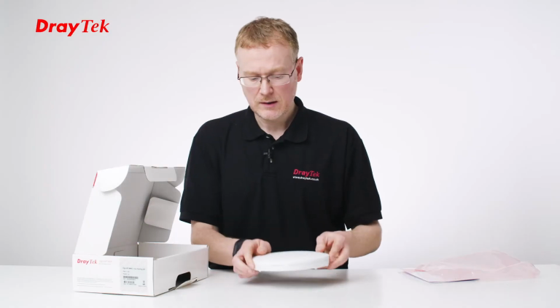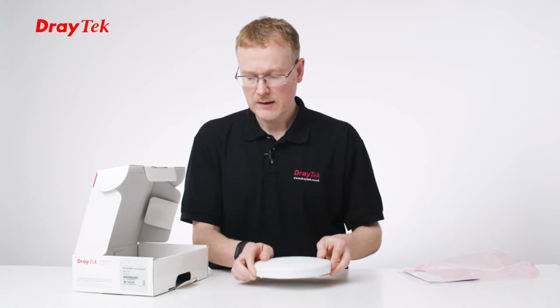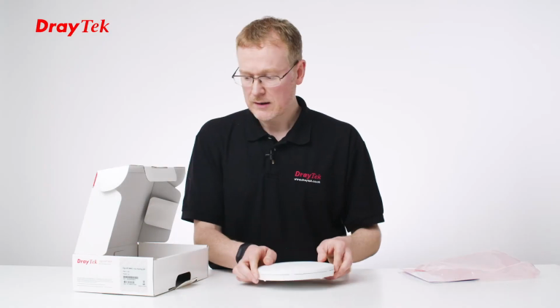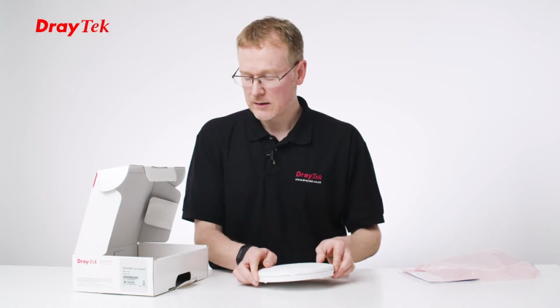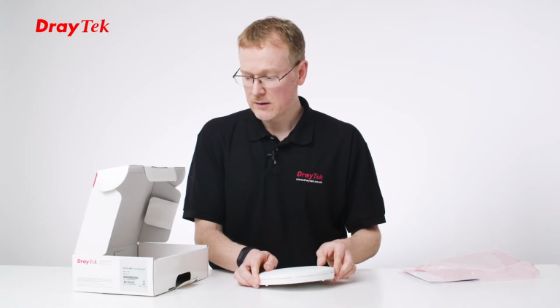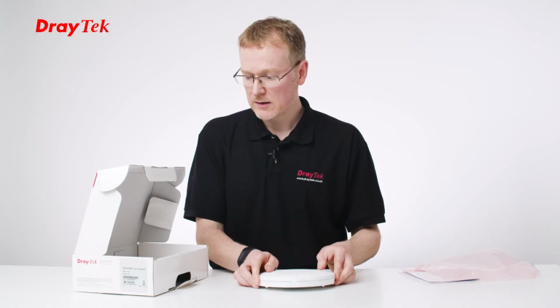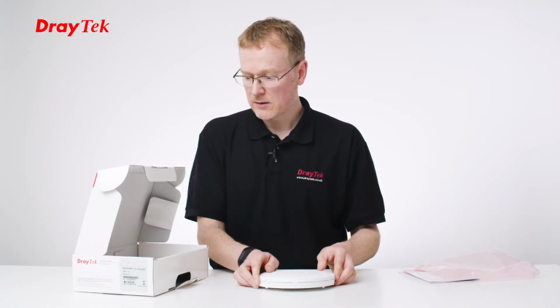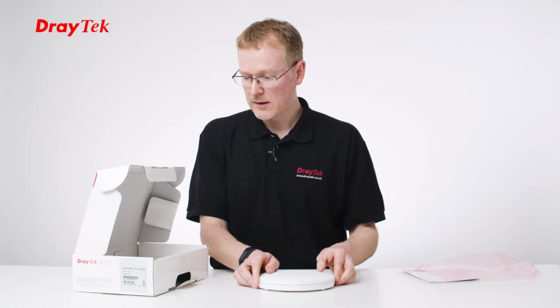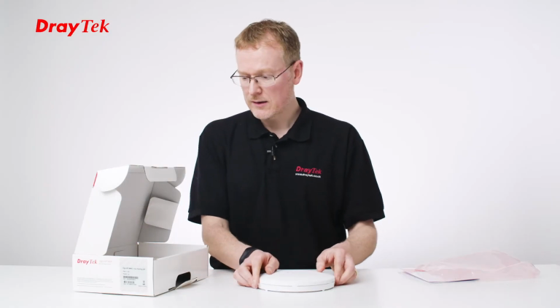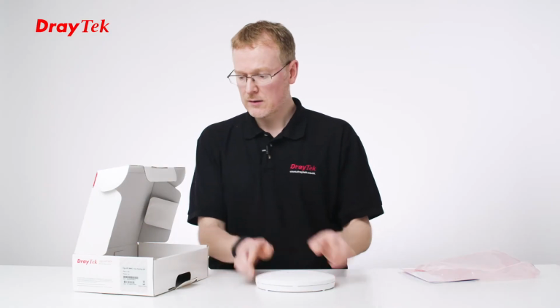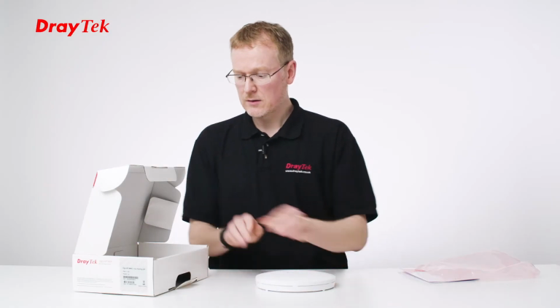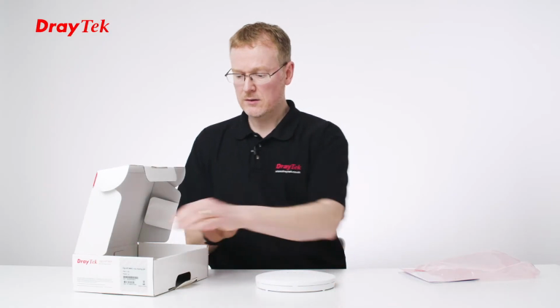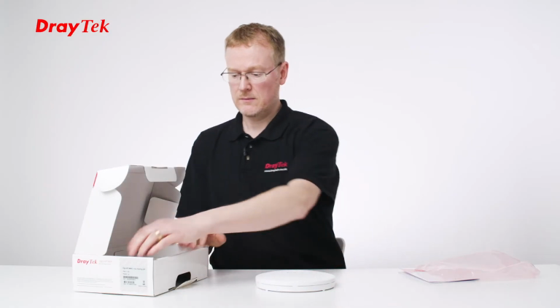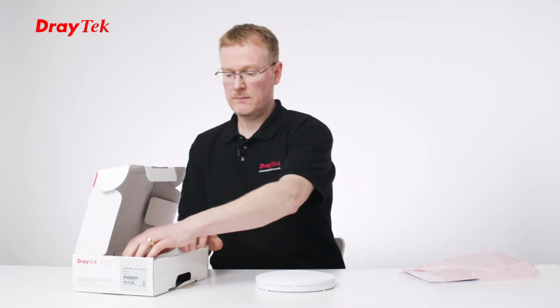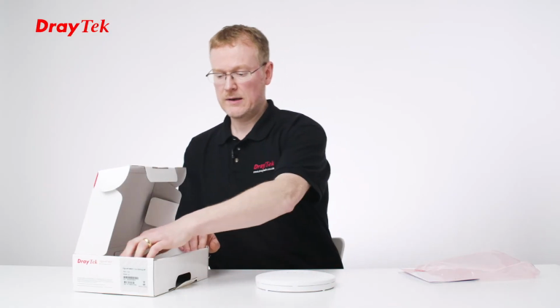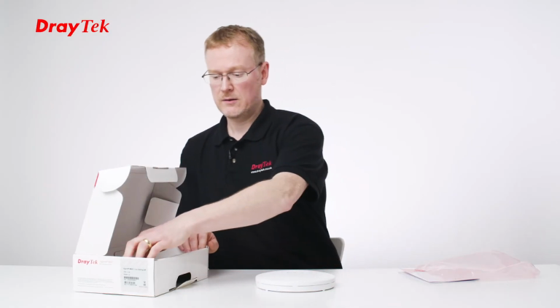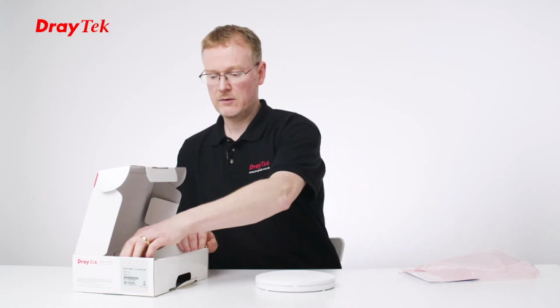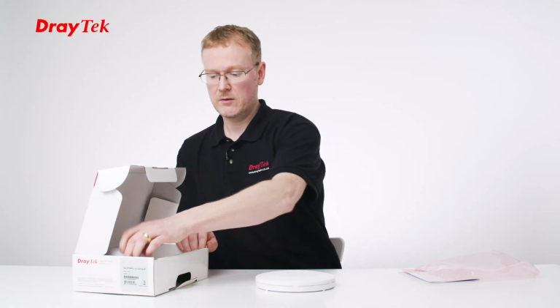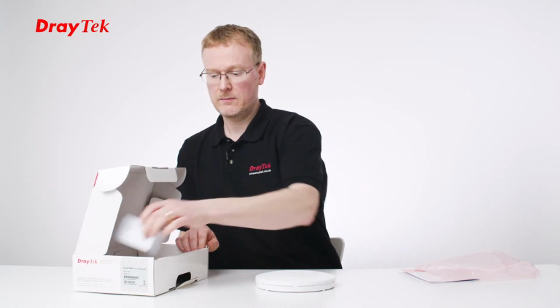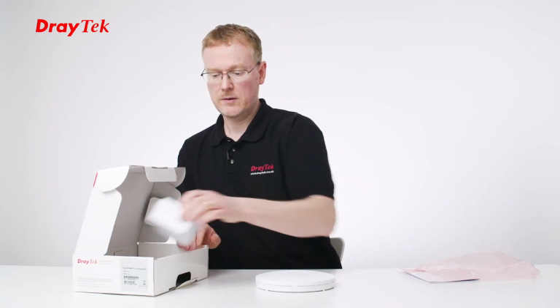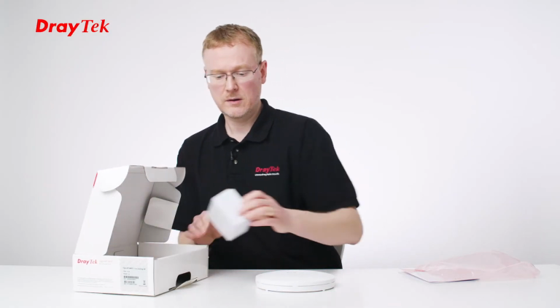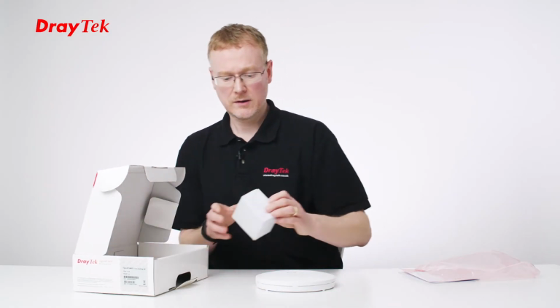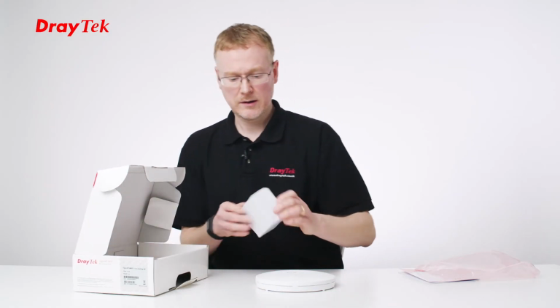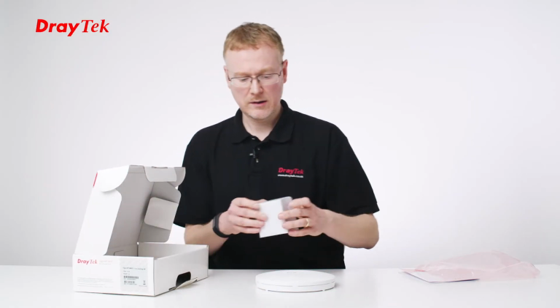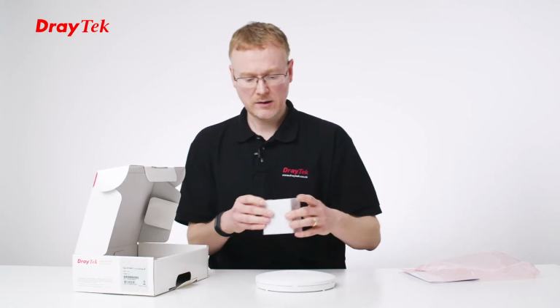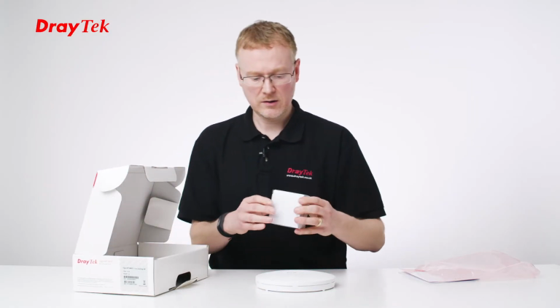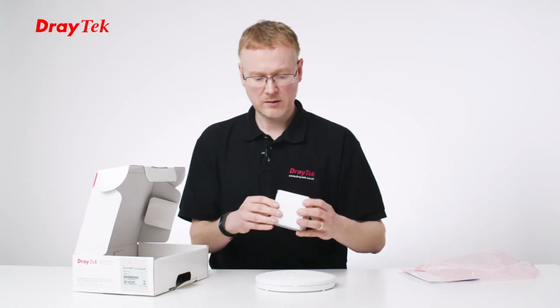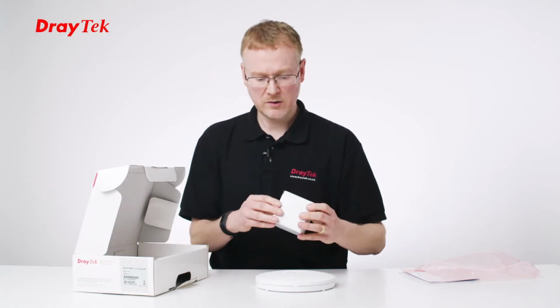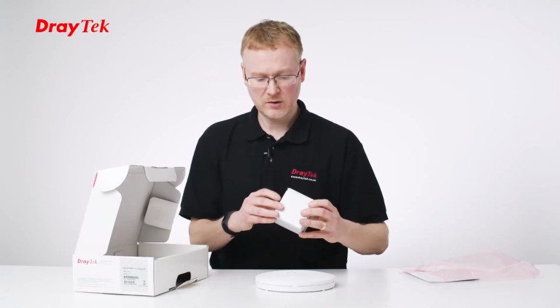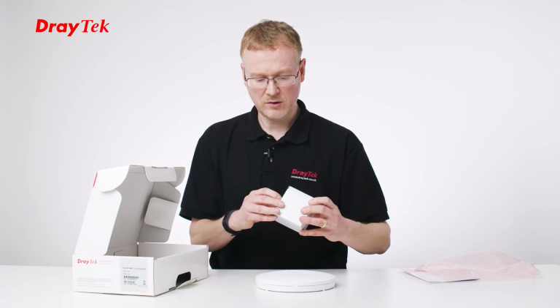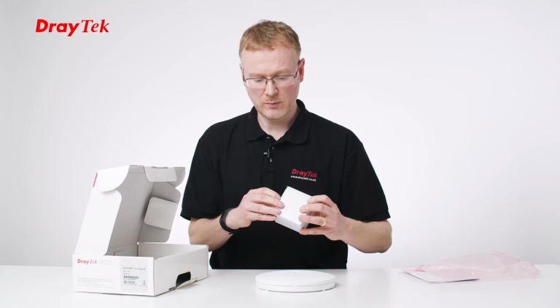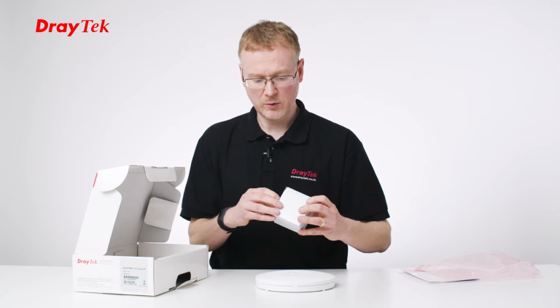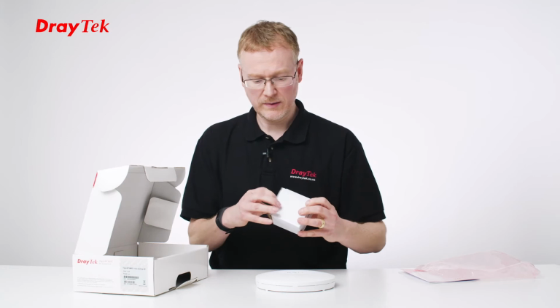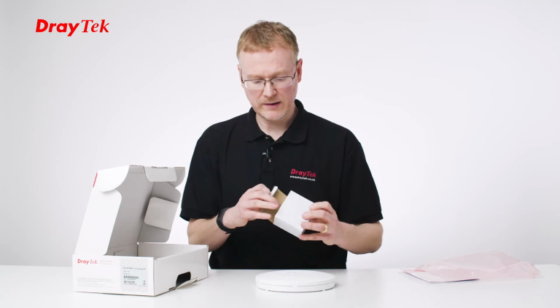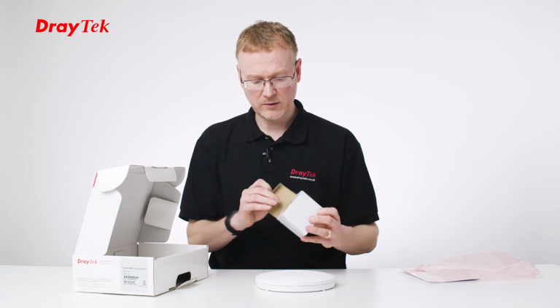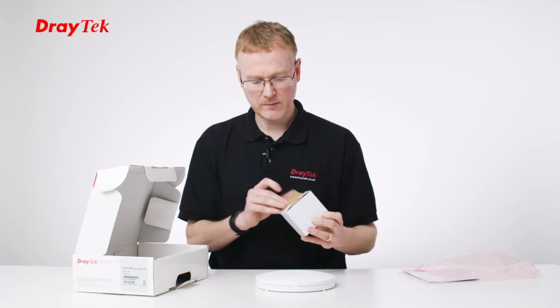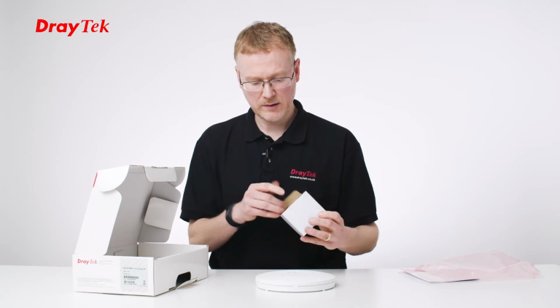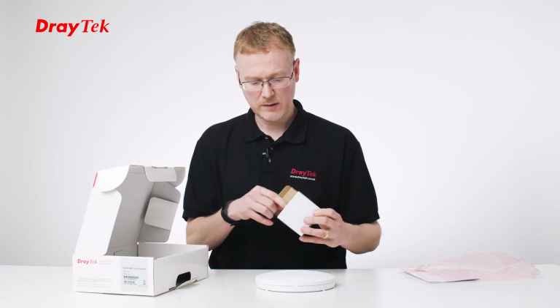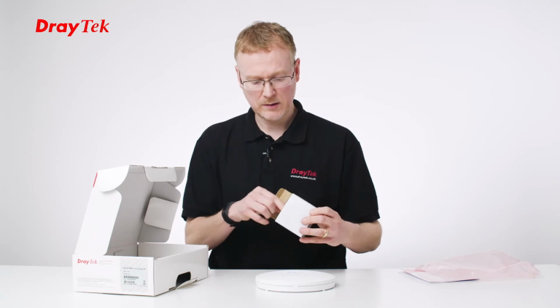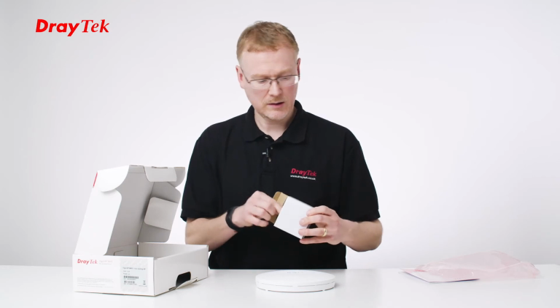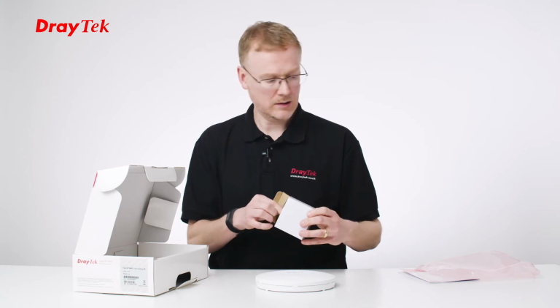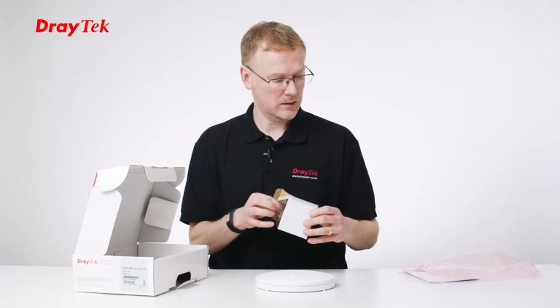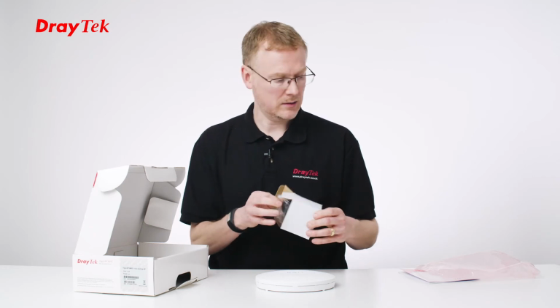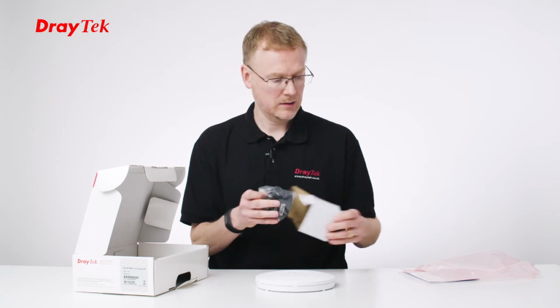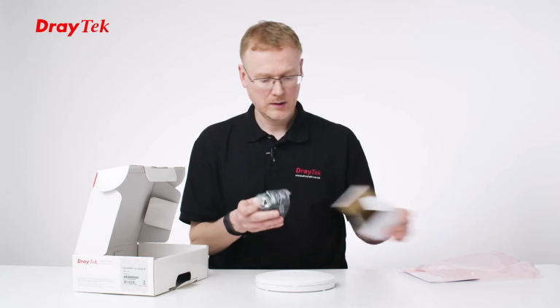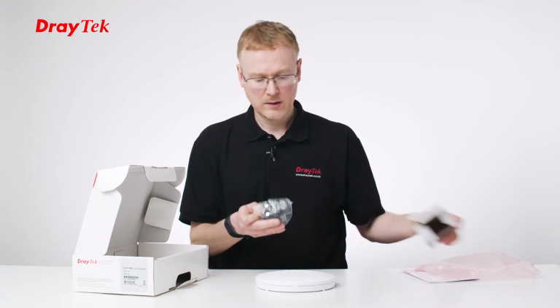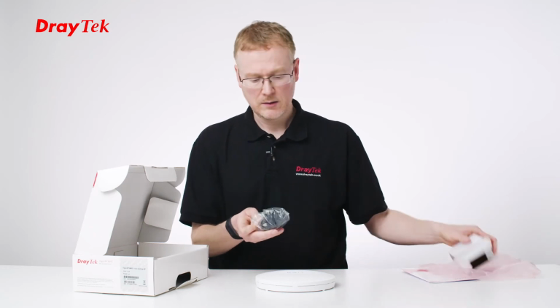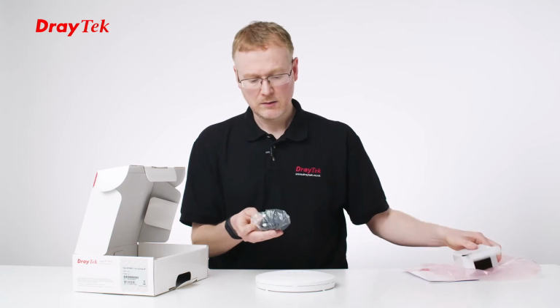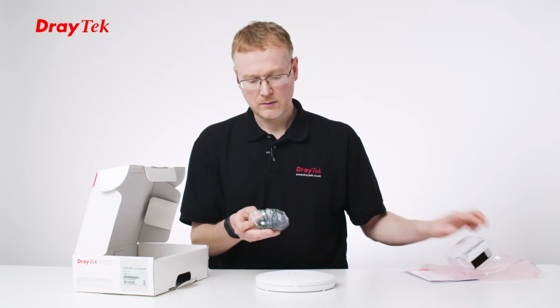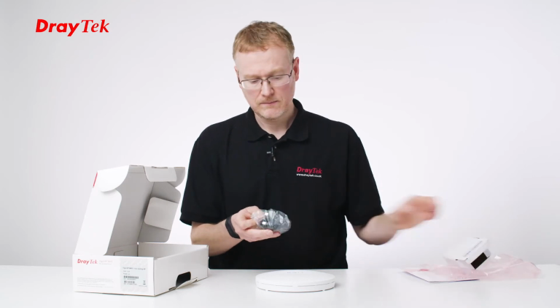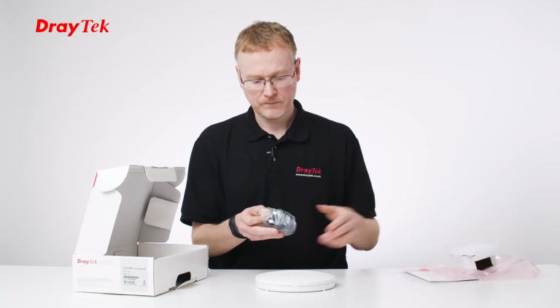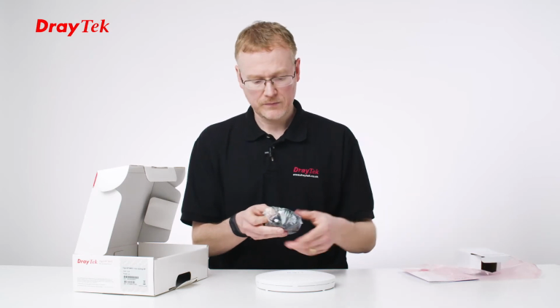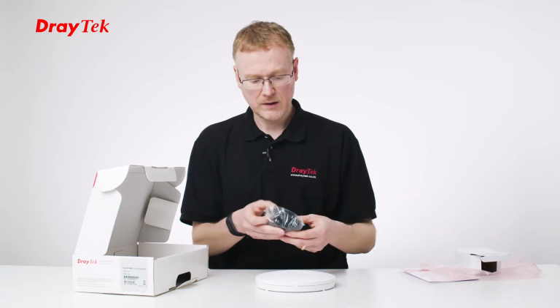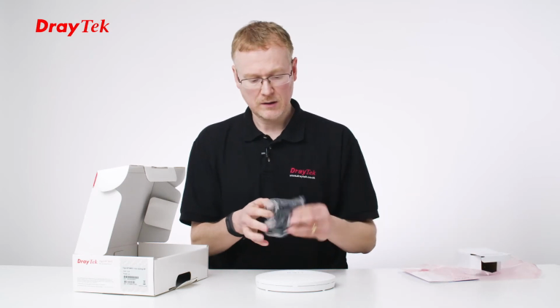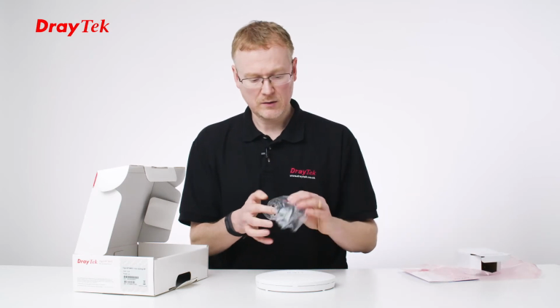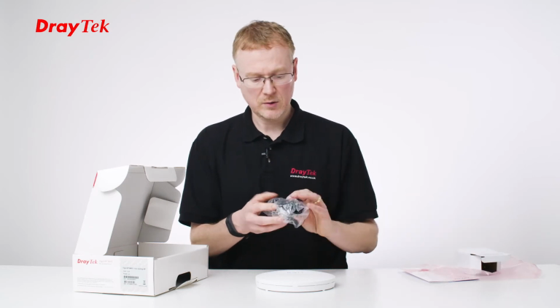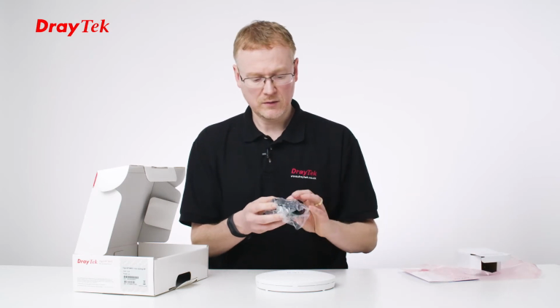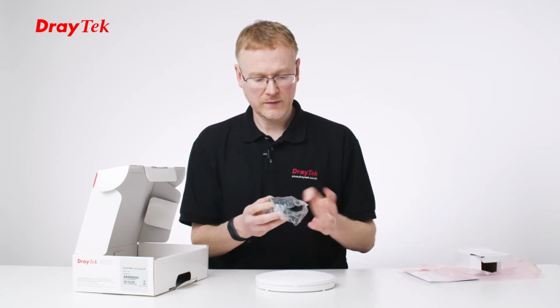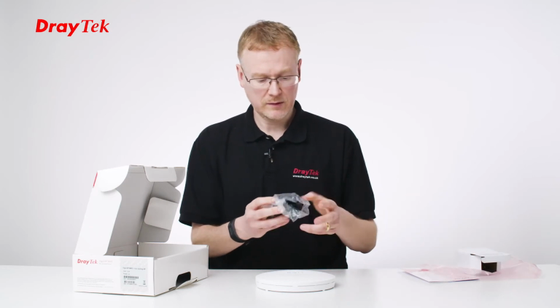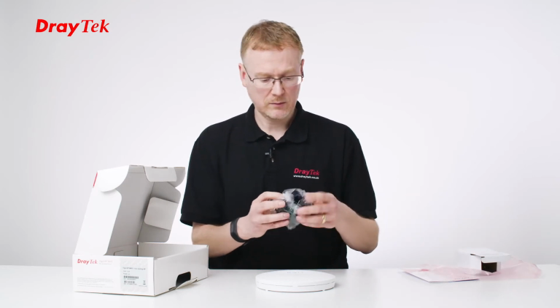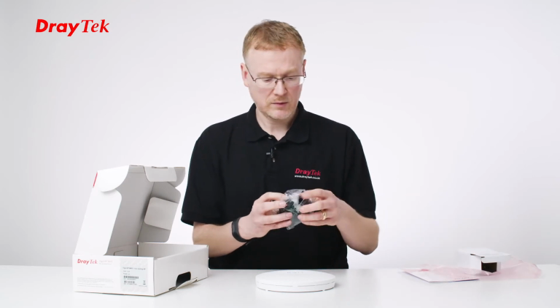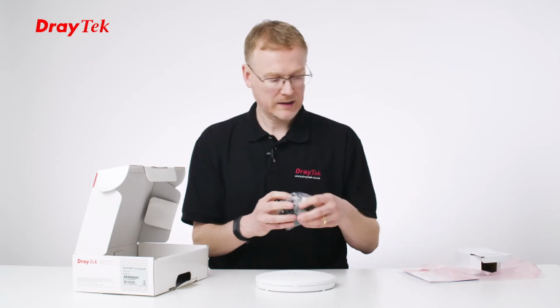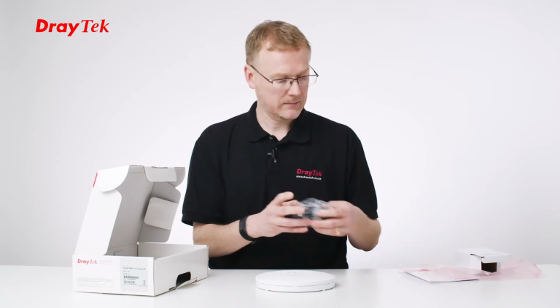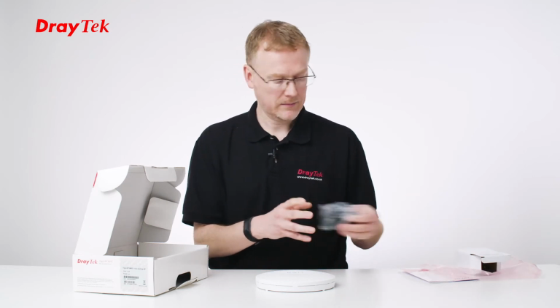Let's take a look at the power supply — it's just a small power supply, 12 volt, 1 amp.